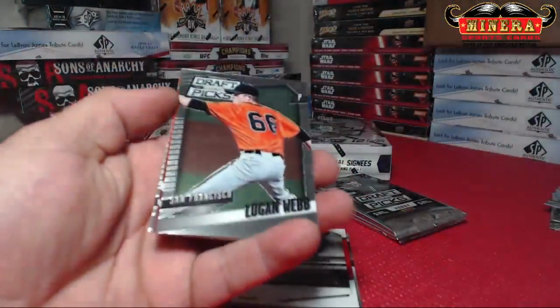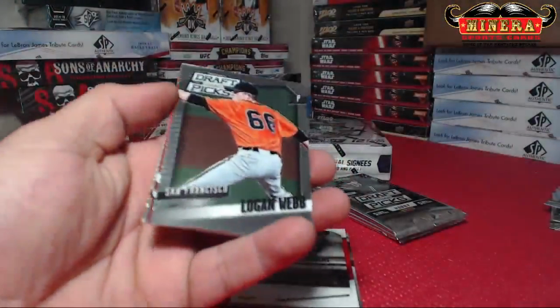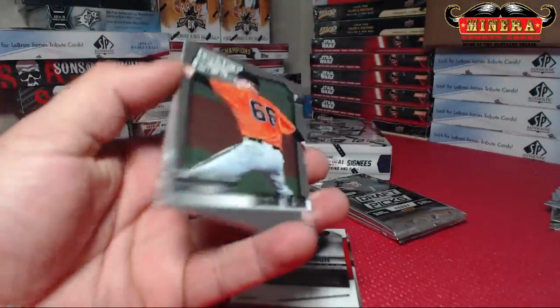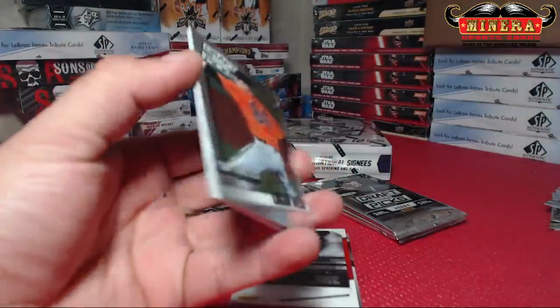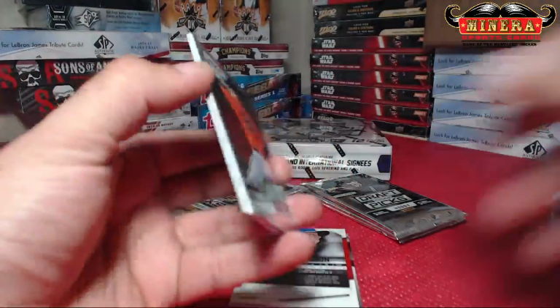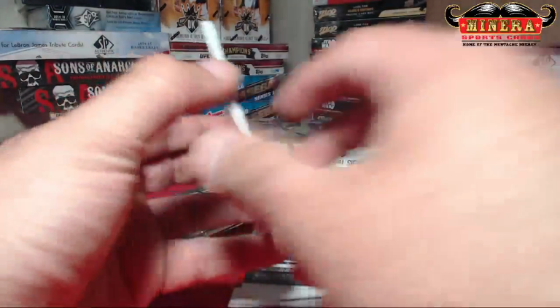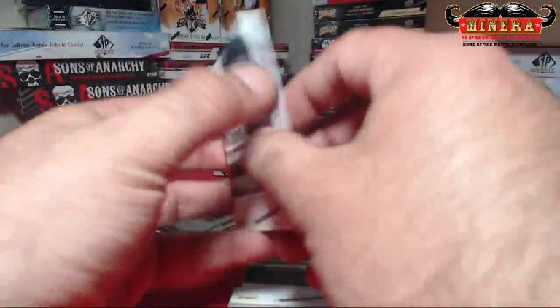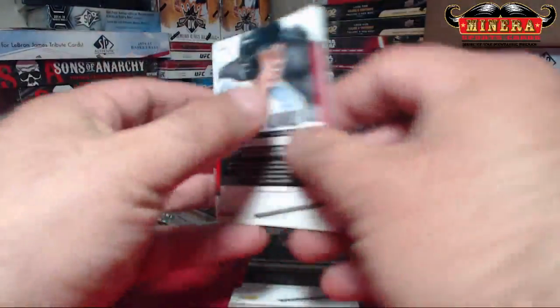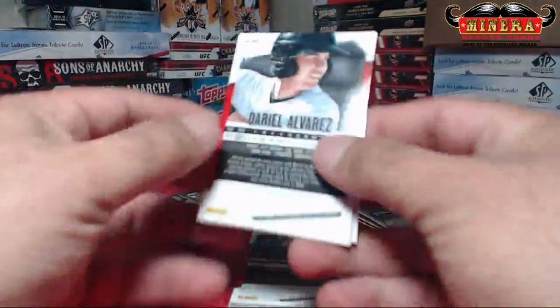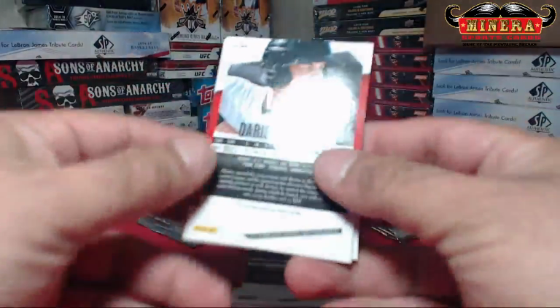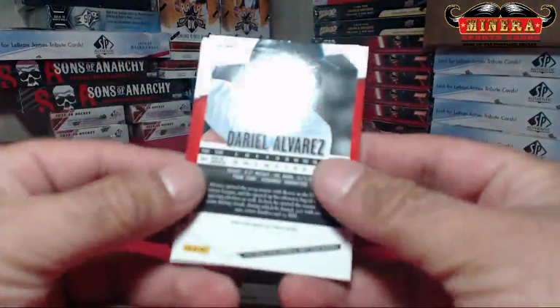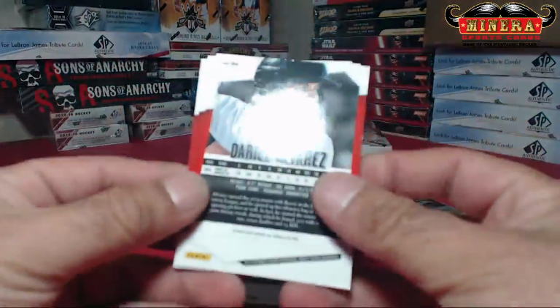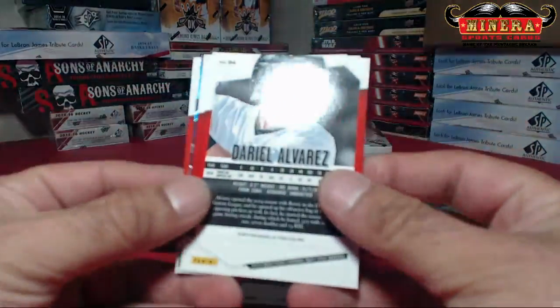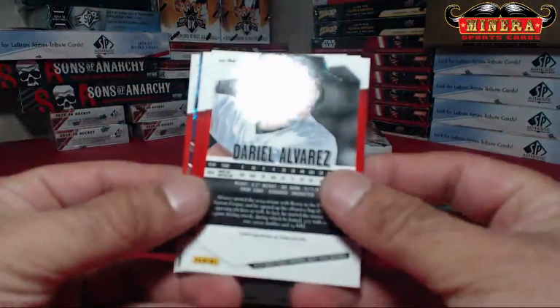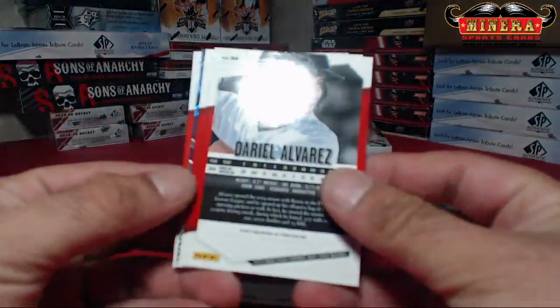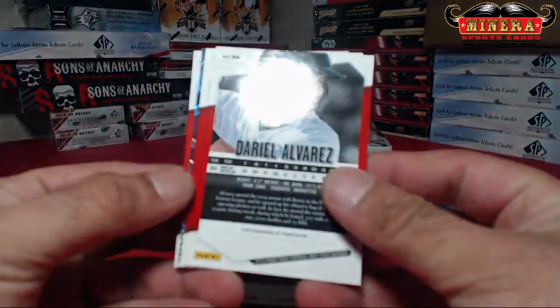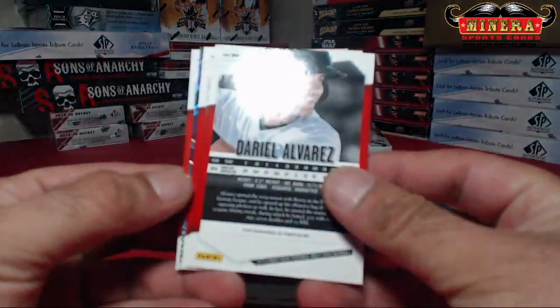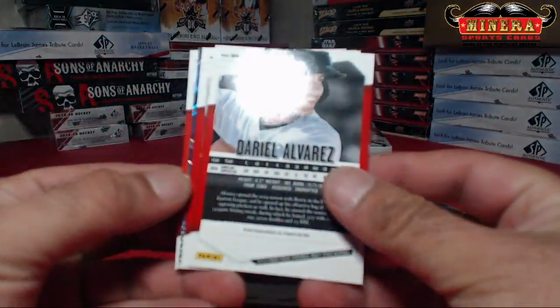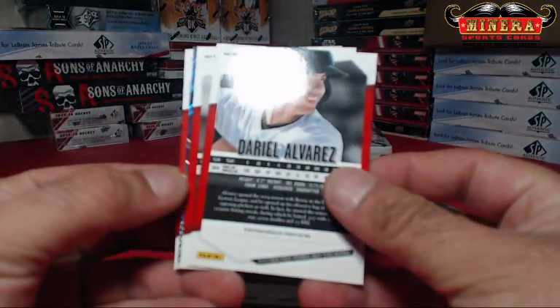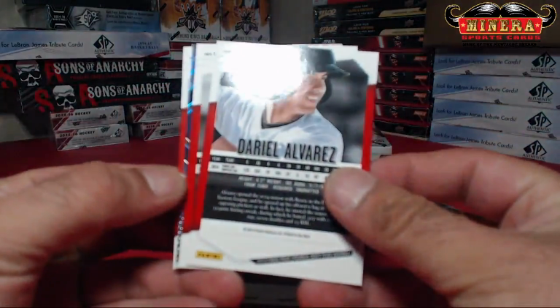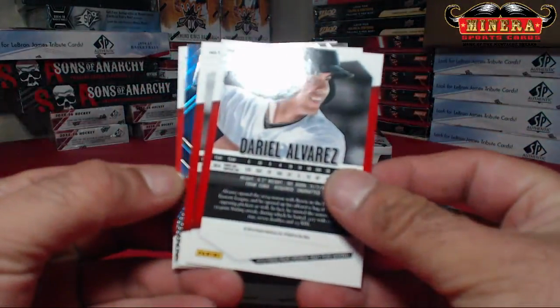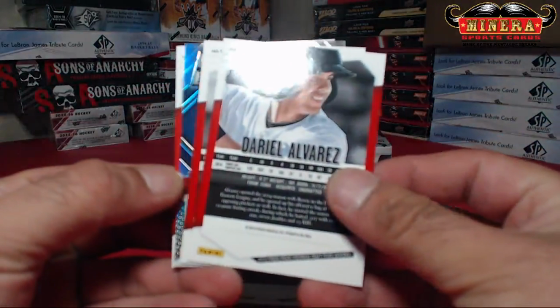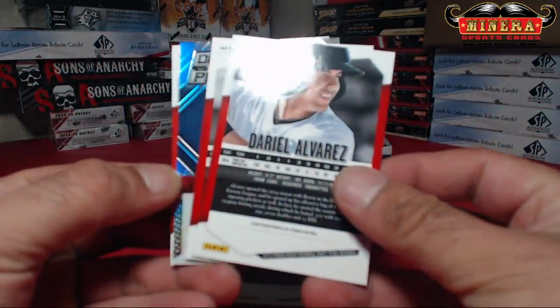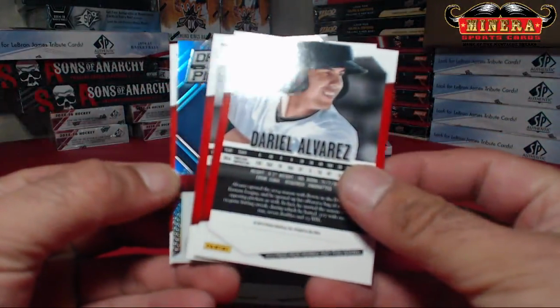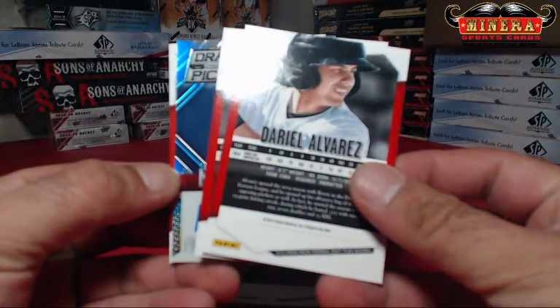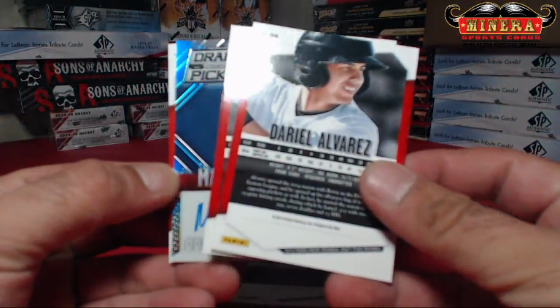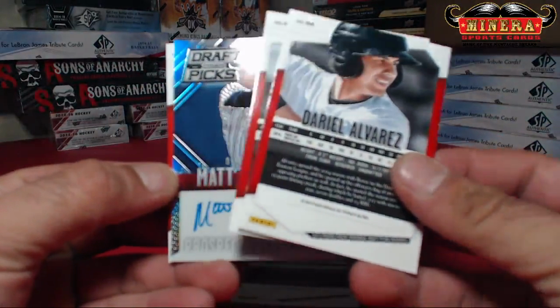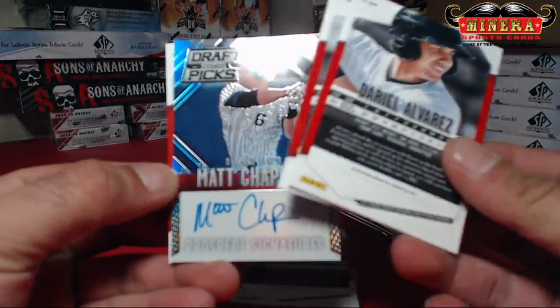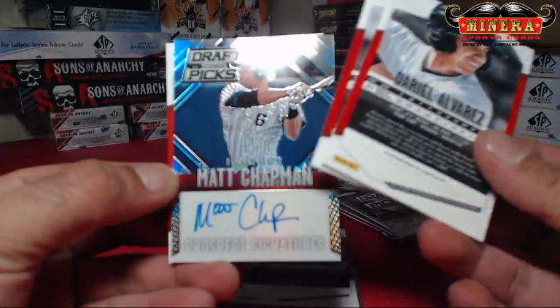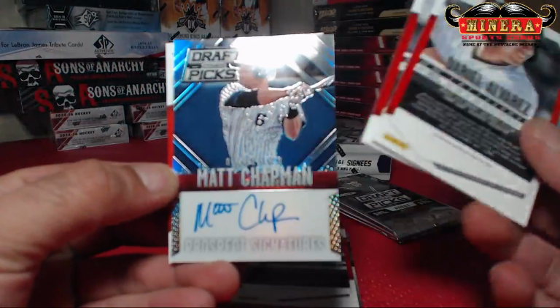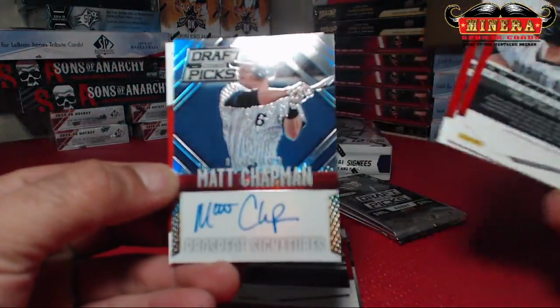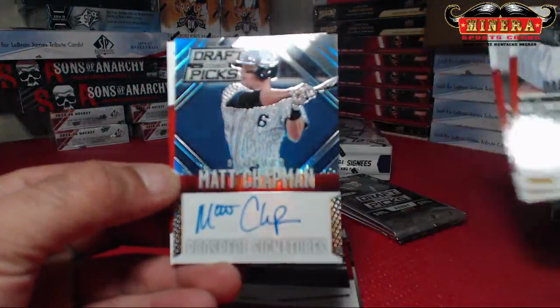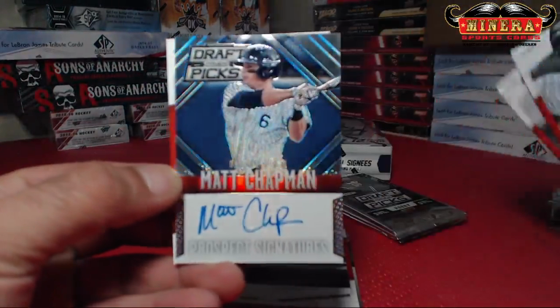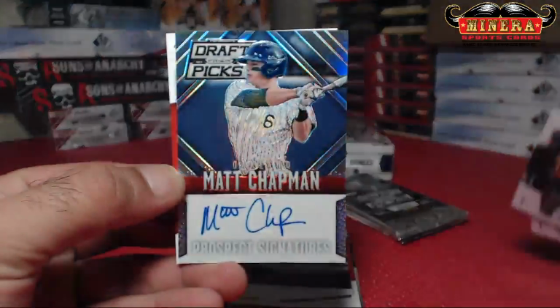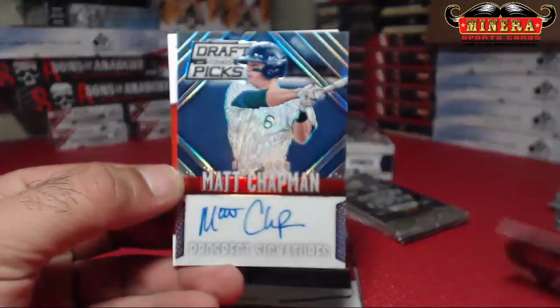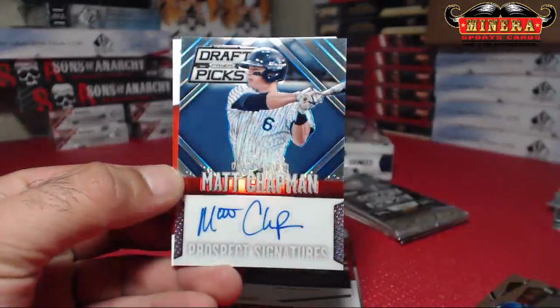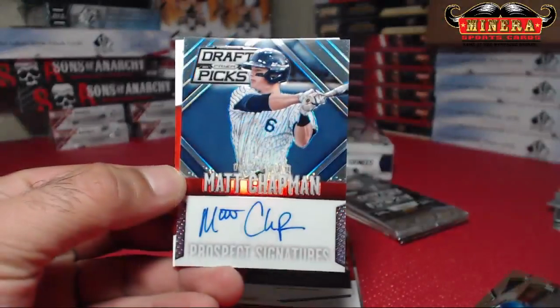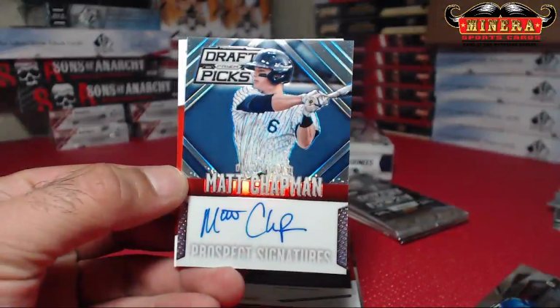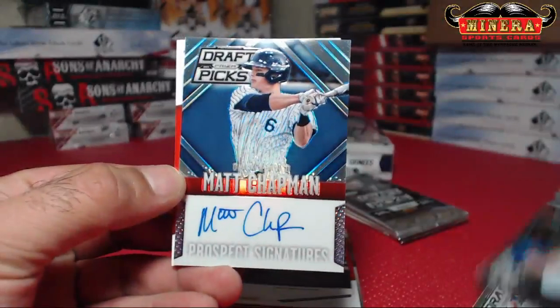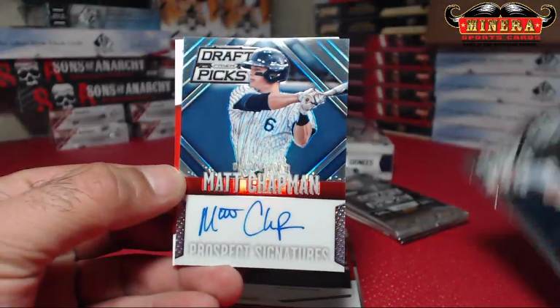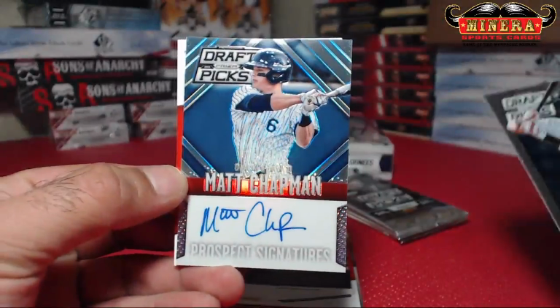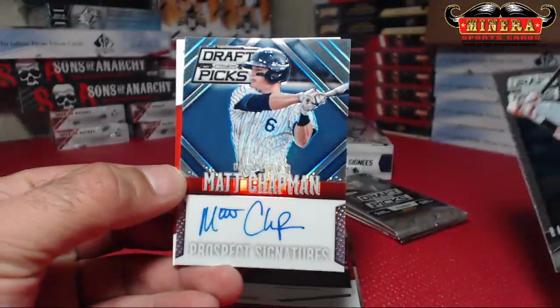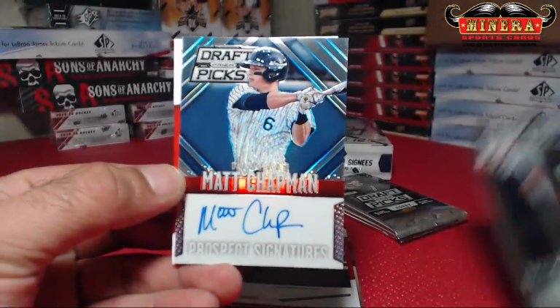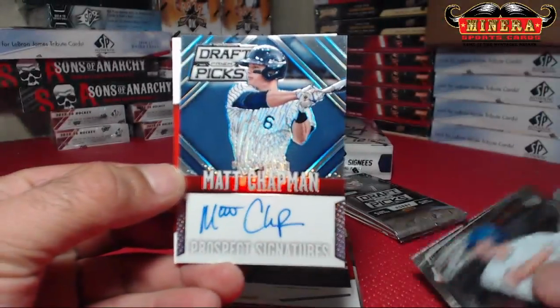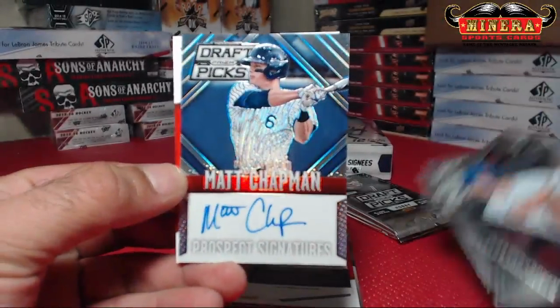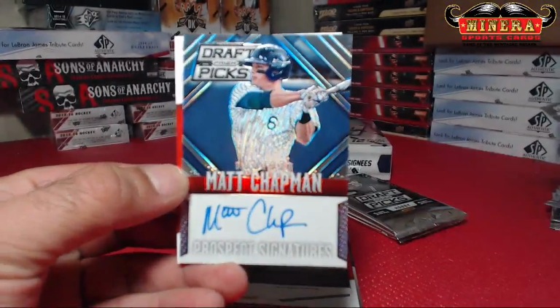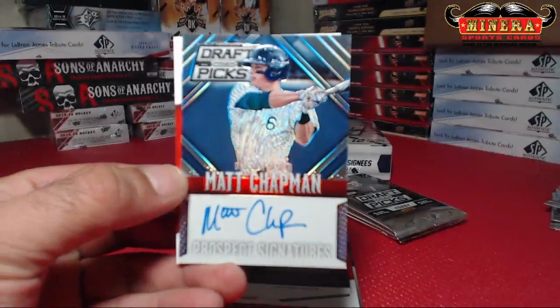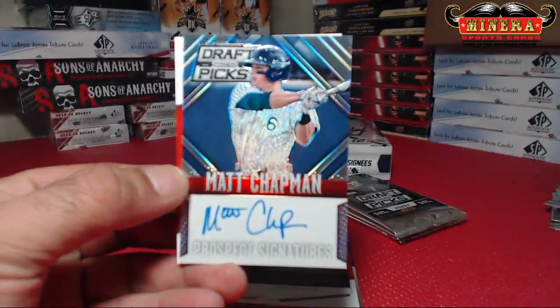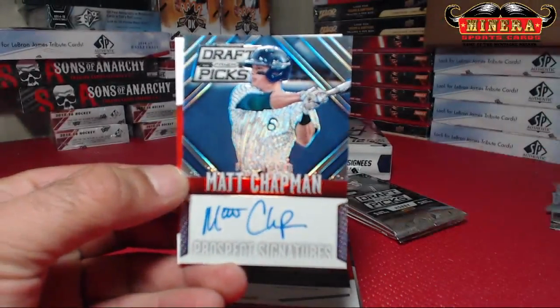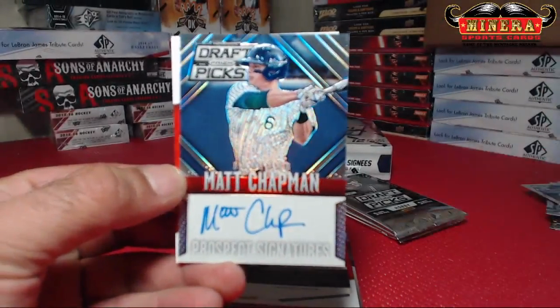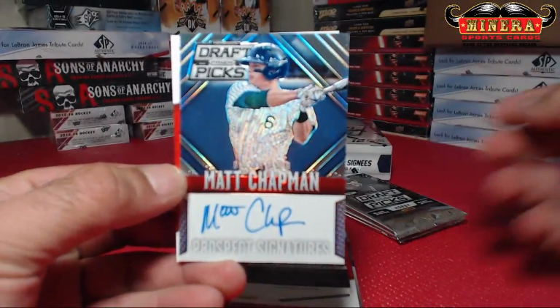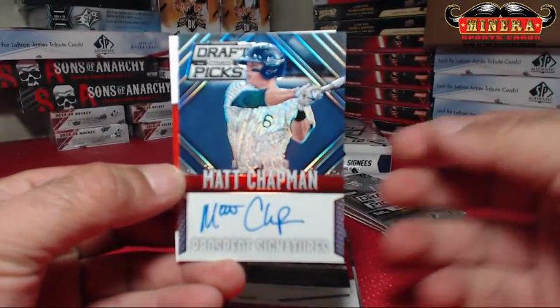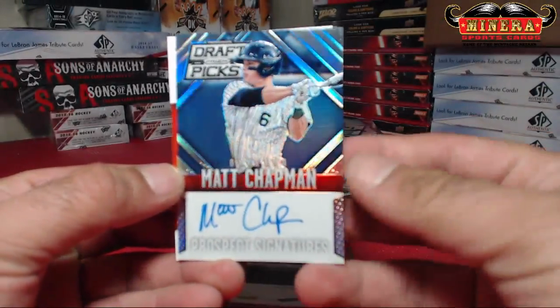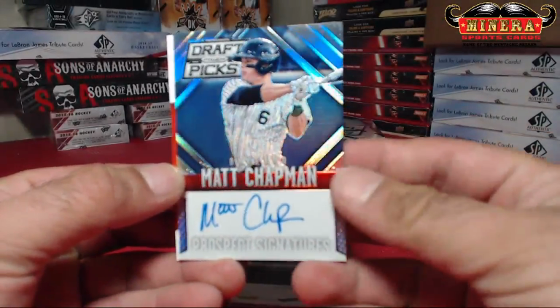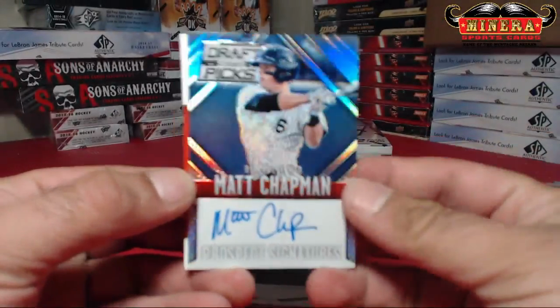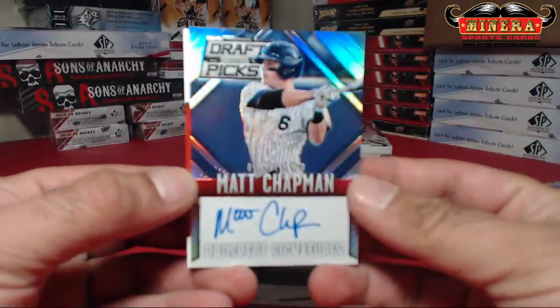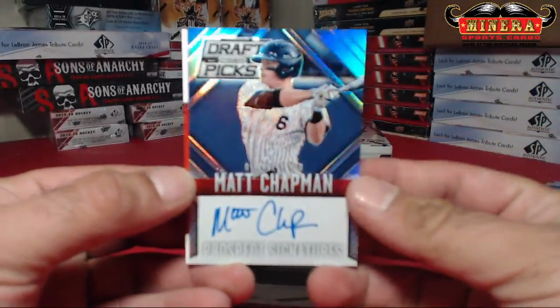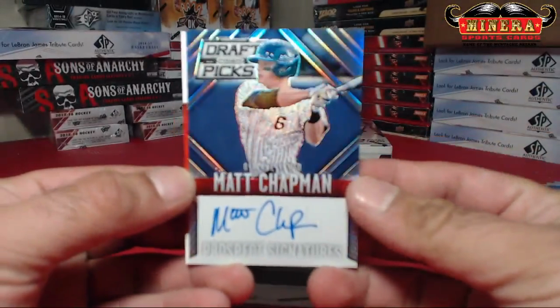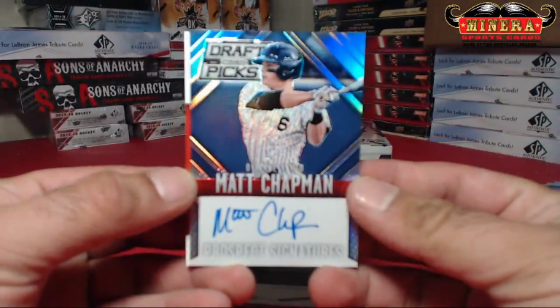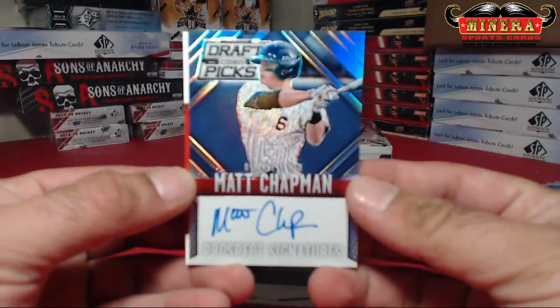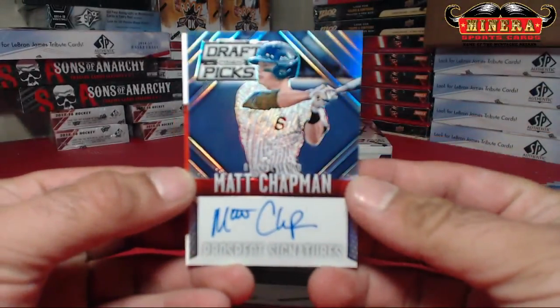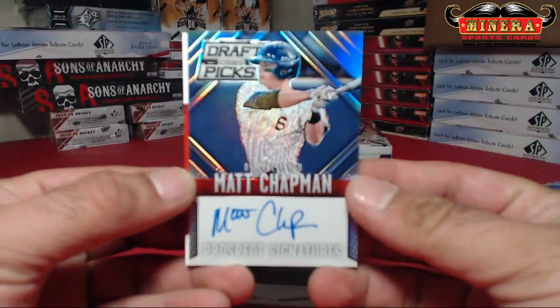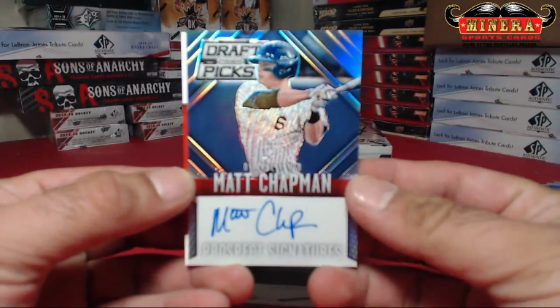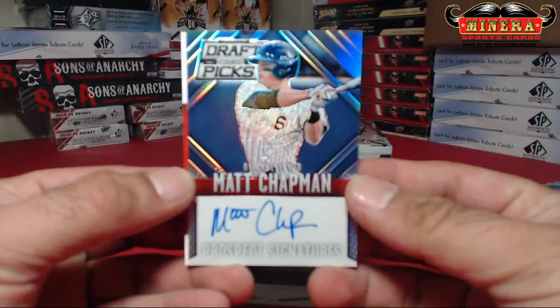And we got a fourth auto — Matt Chapman, Oakland Athletics. Prism Auto.